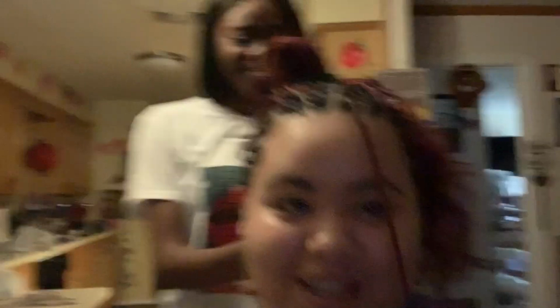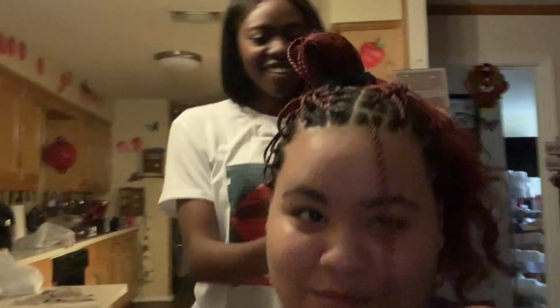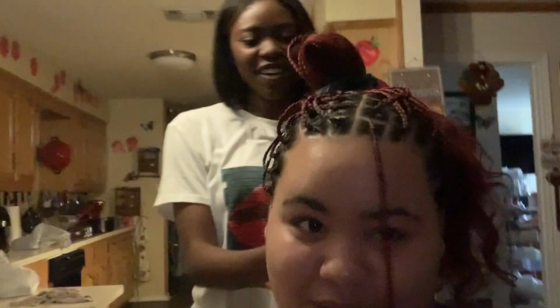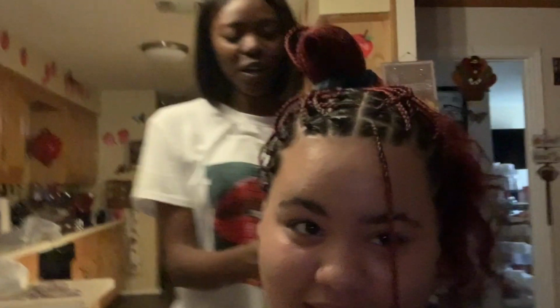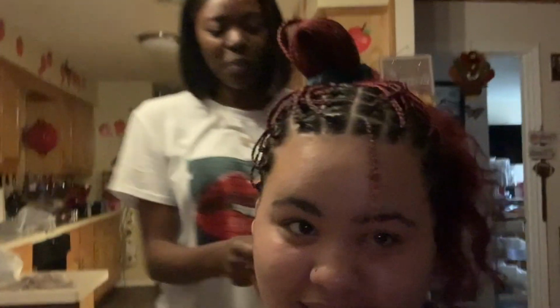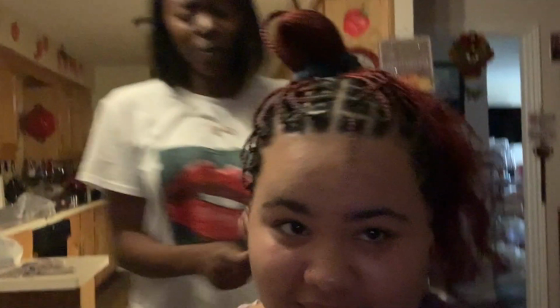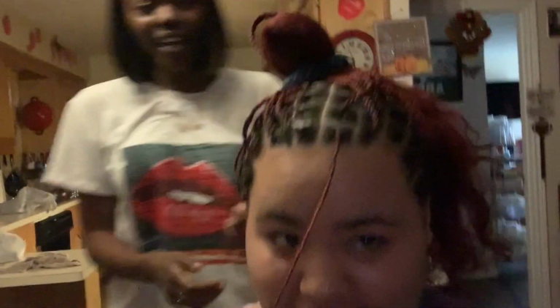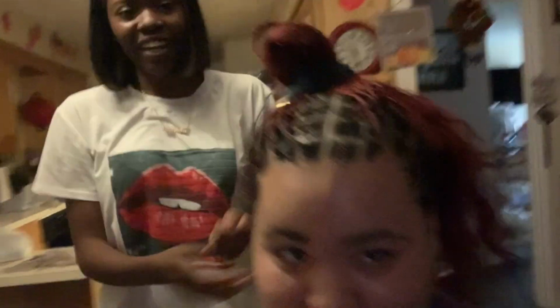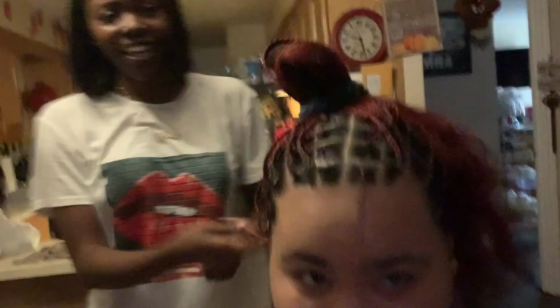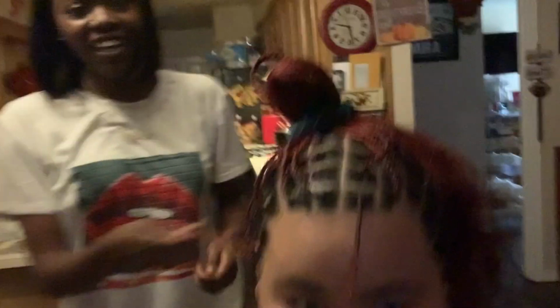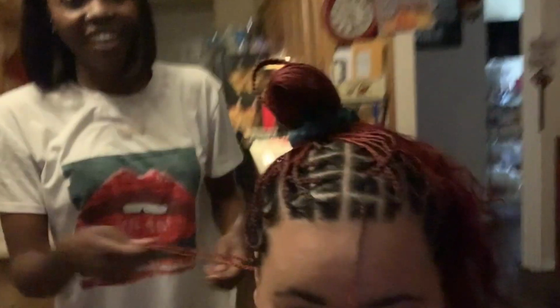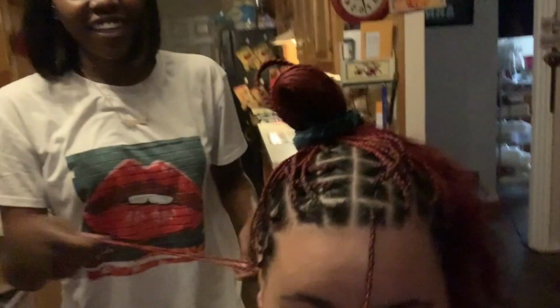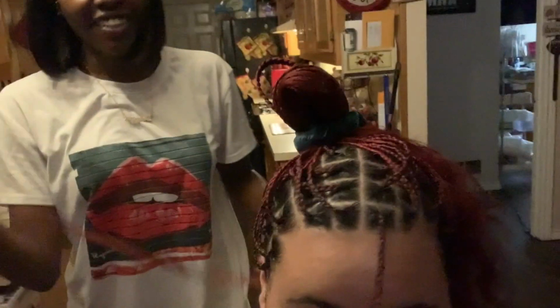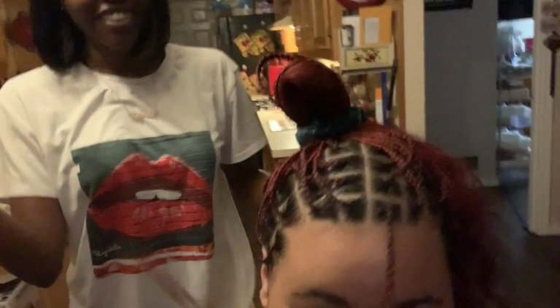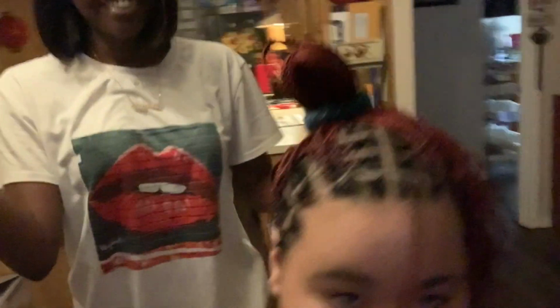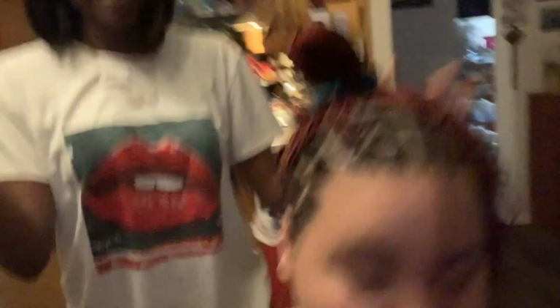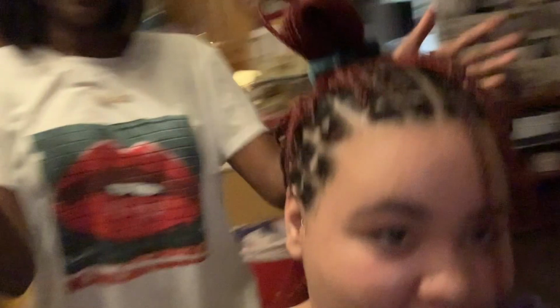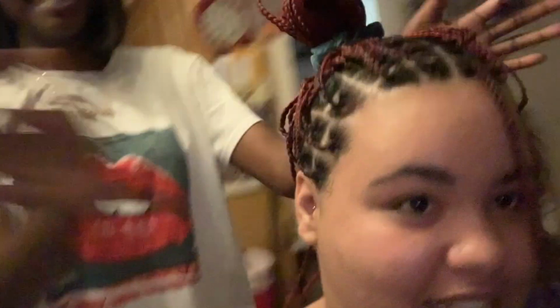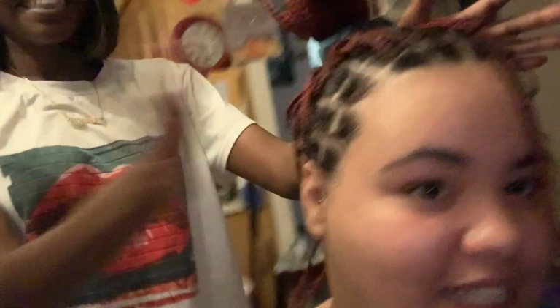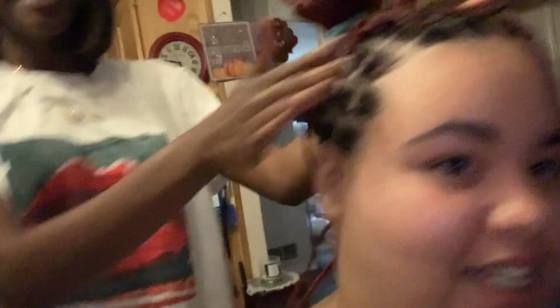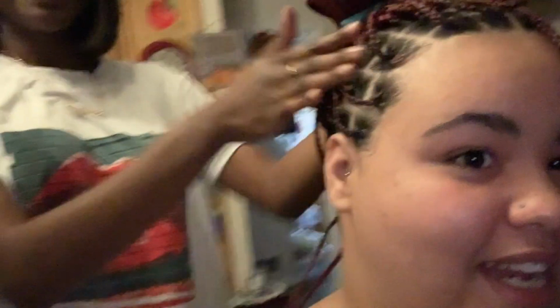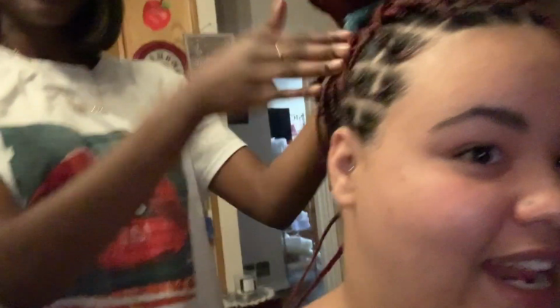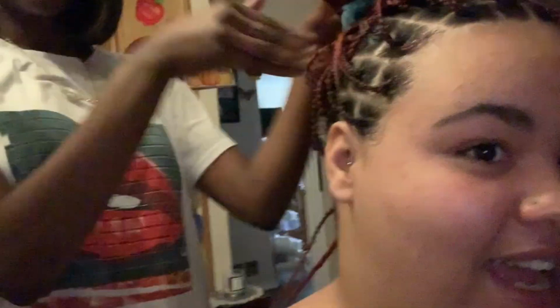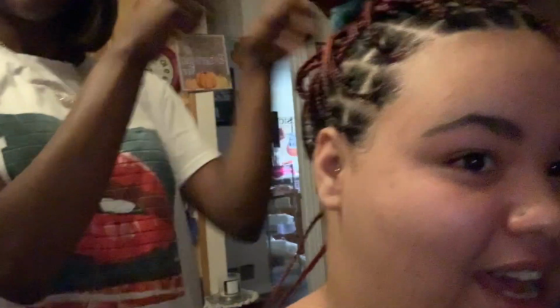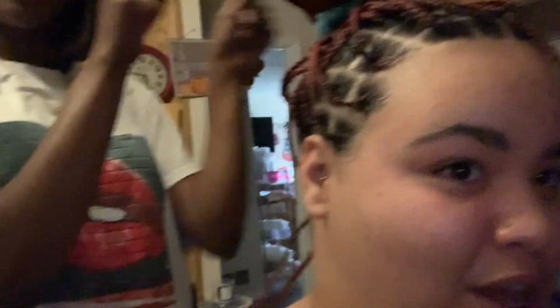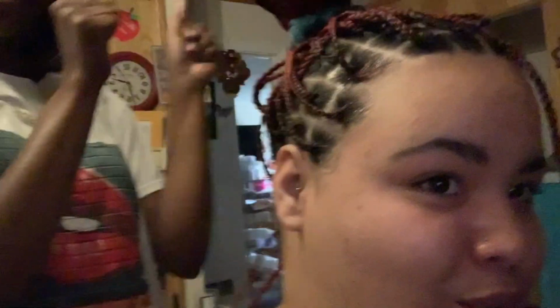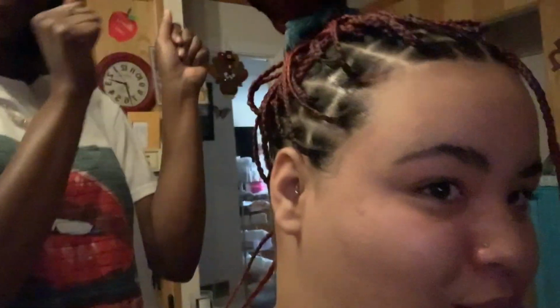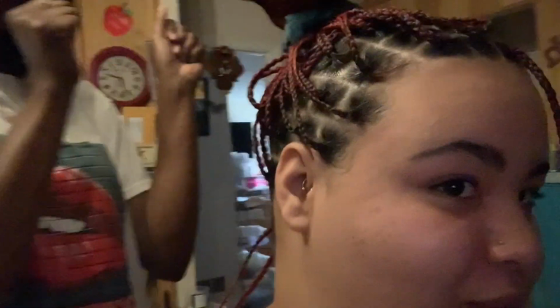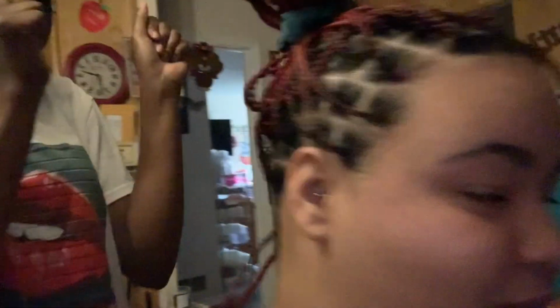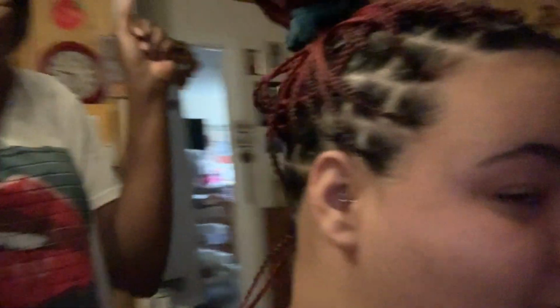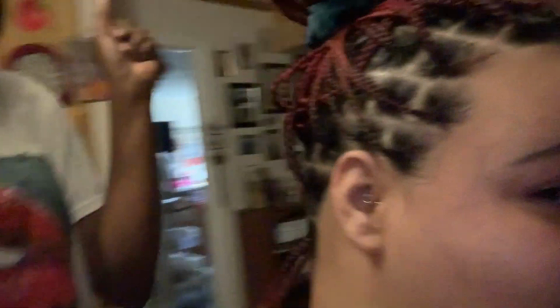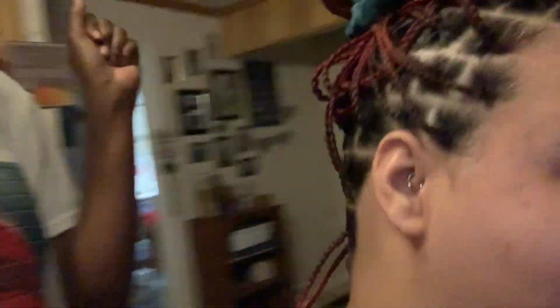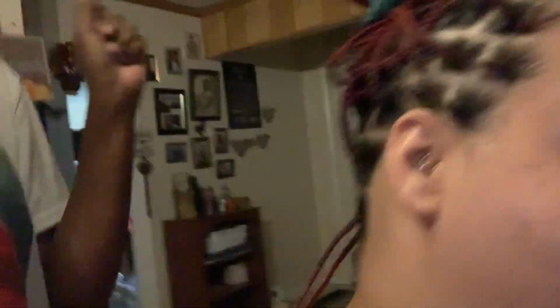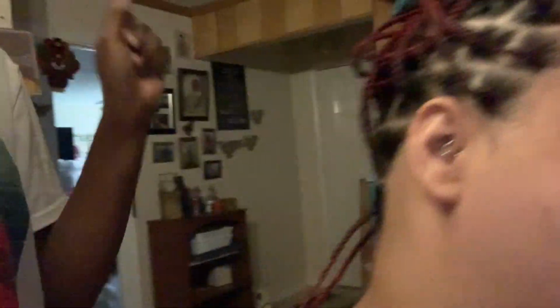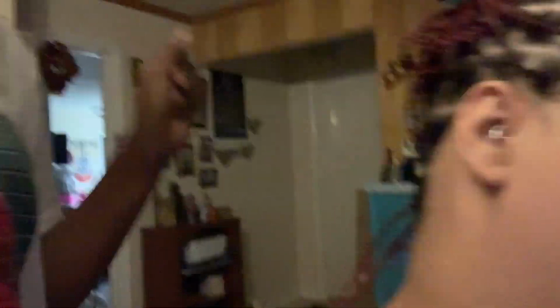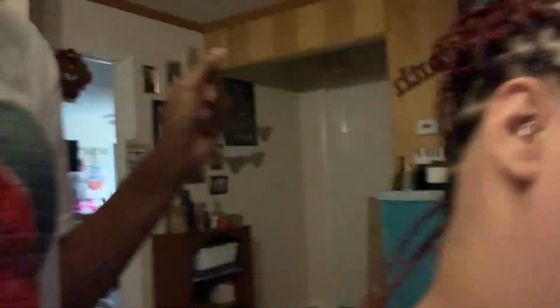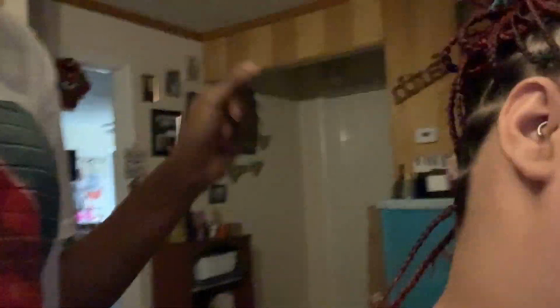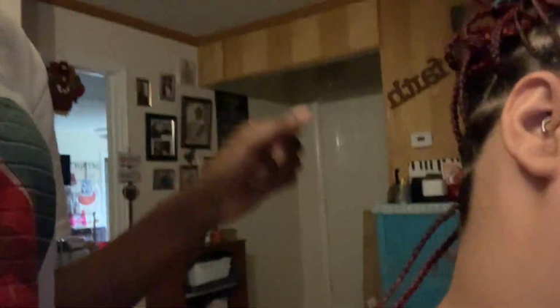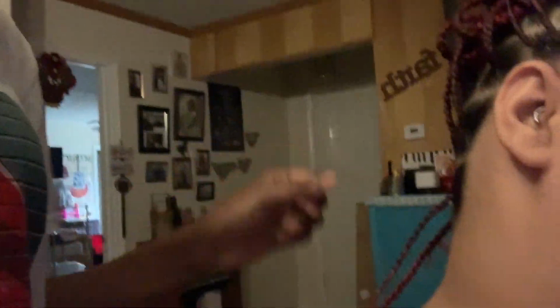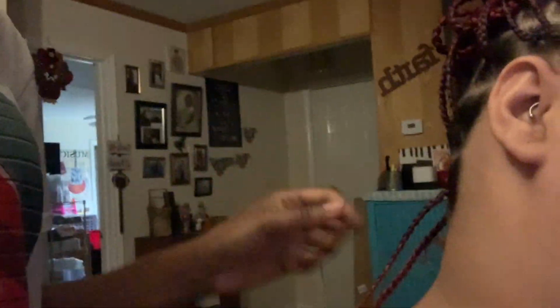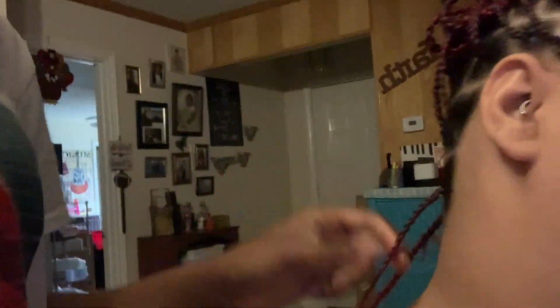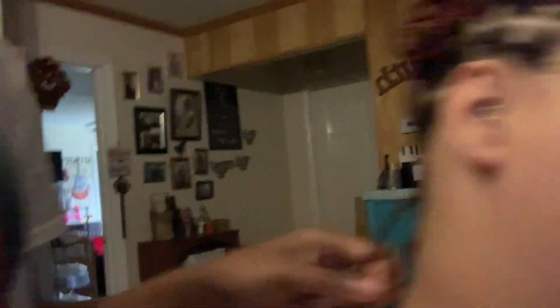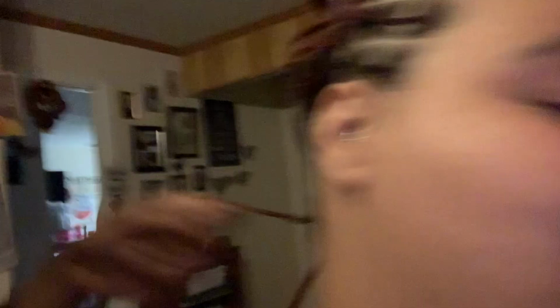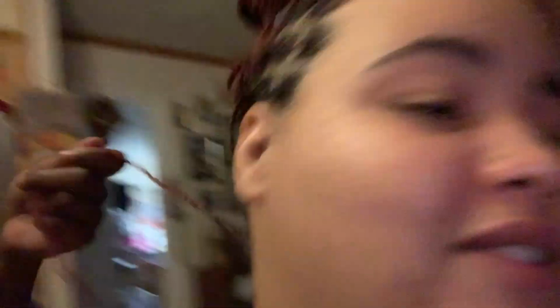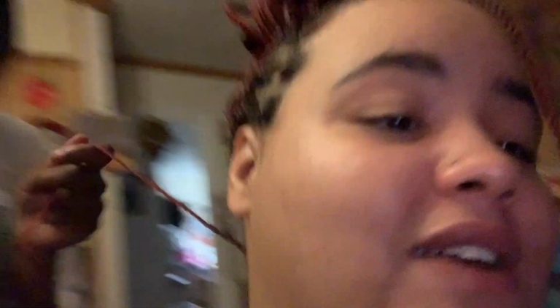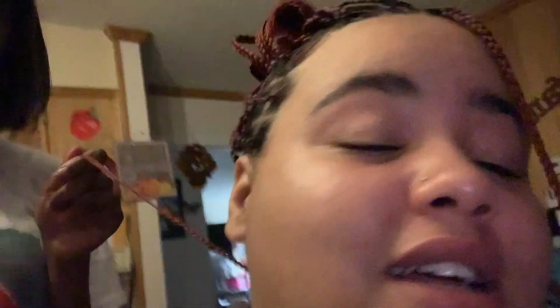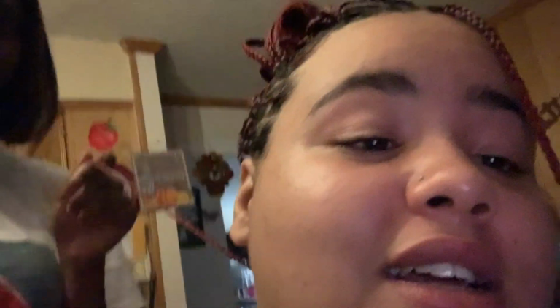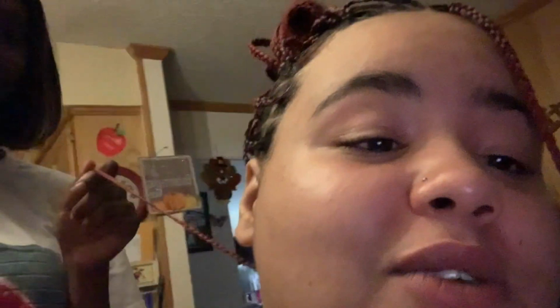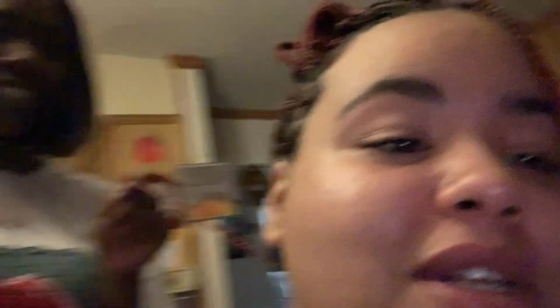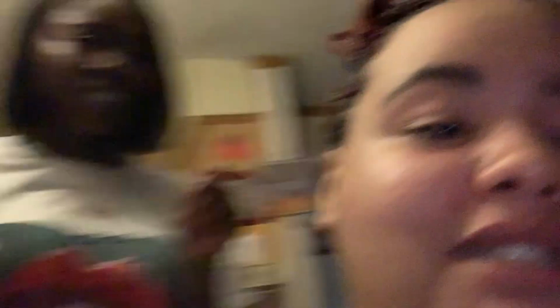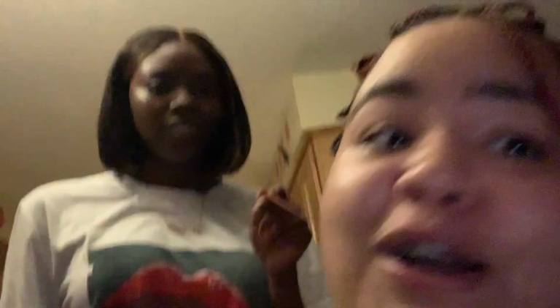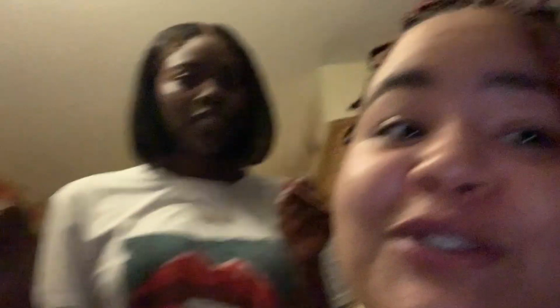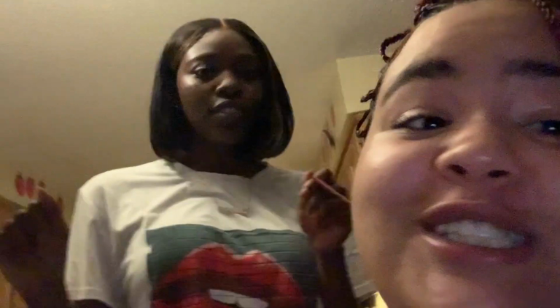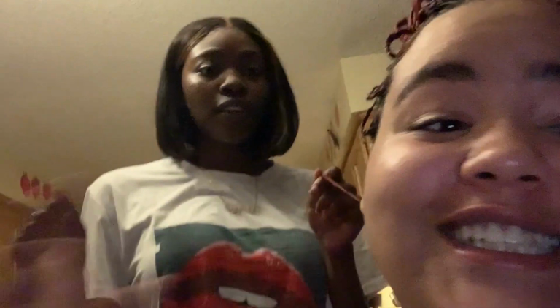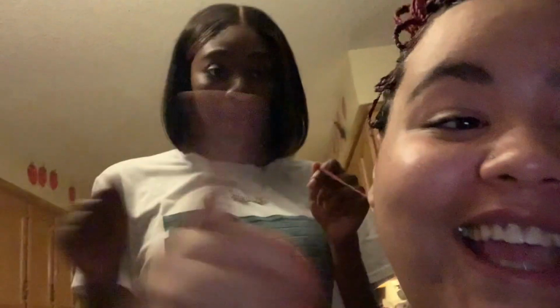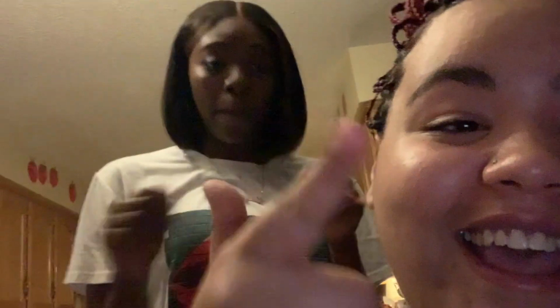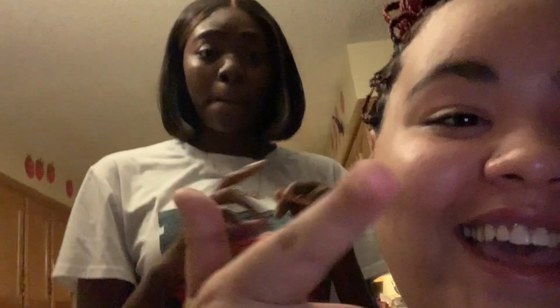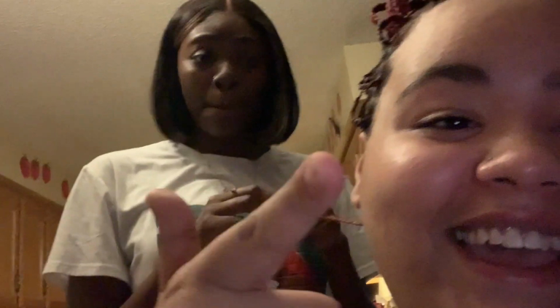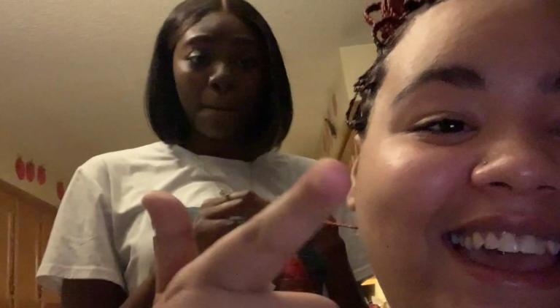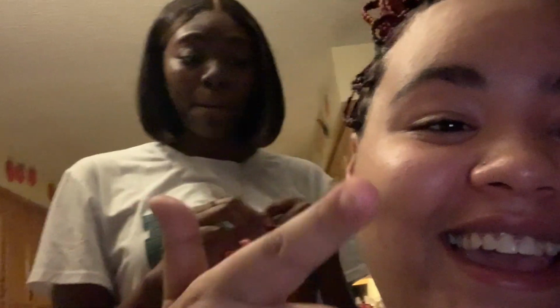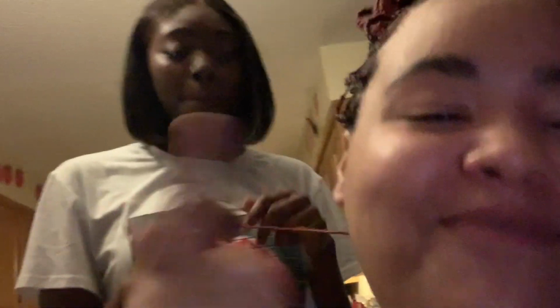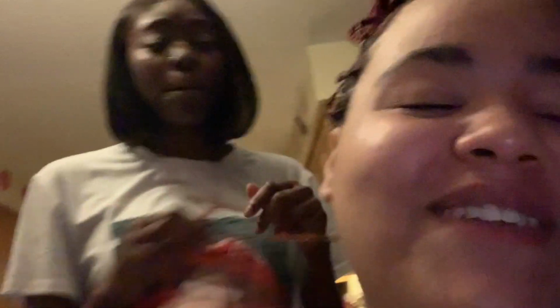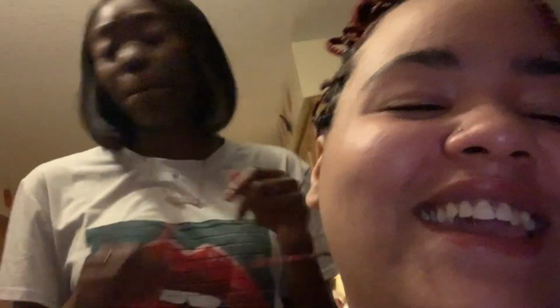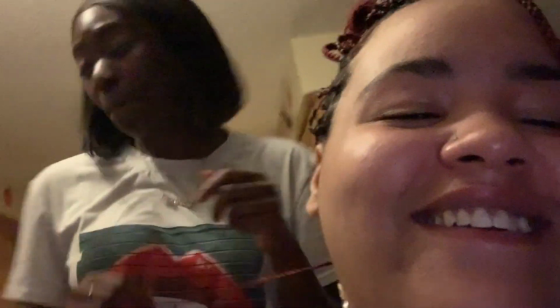Braids are all done. Now we're gonna go on to — what is it — crochet.